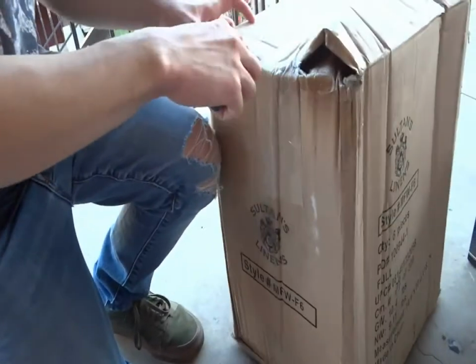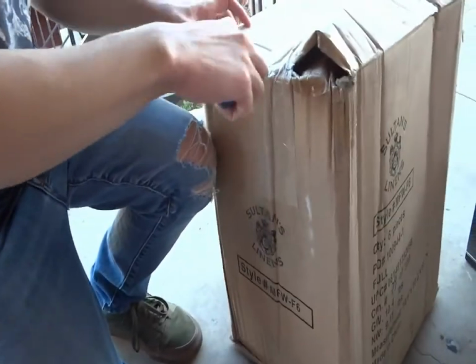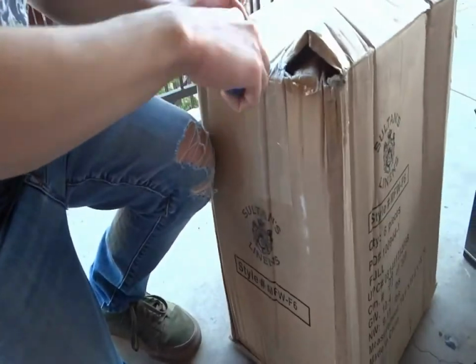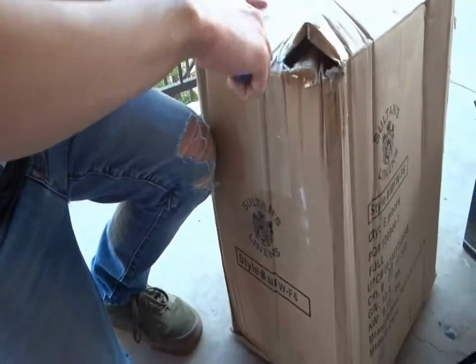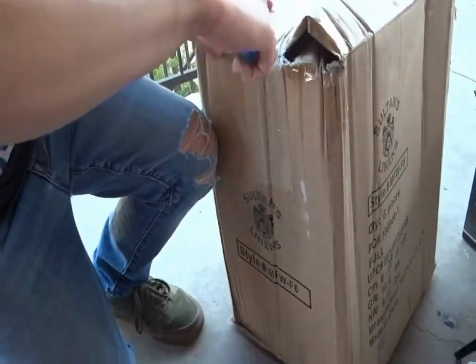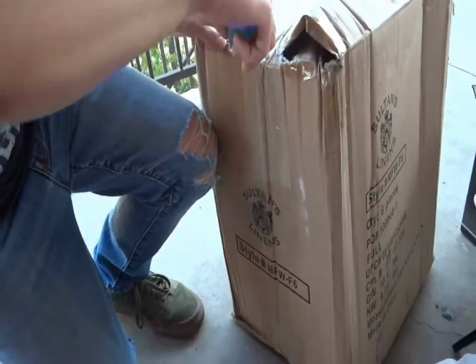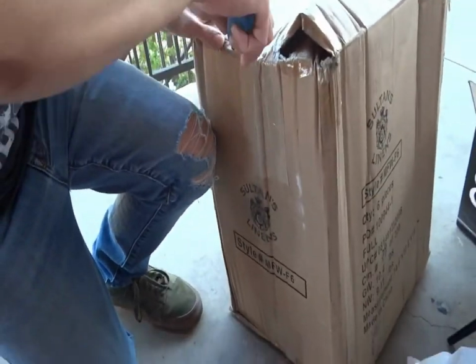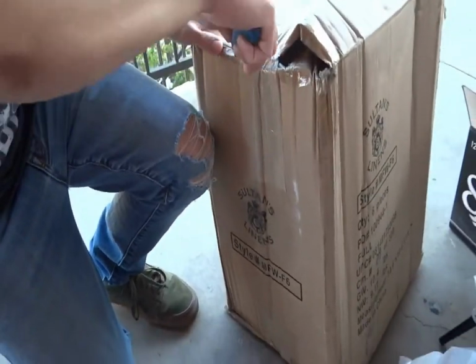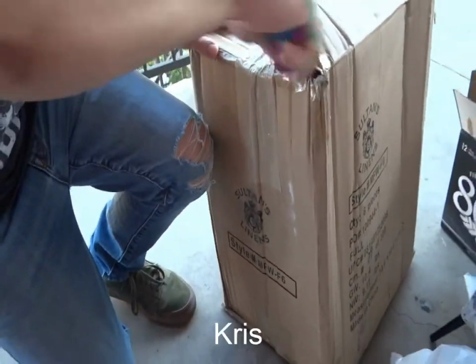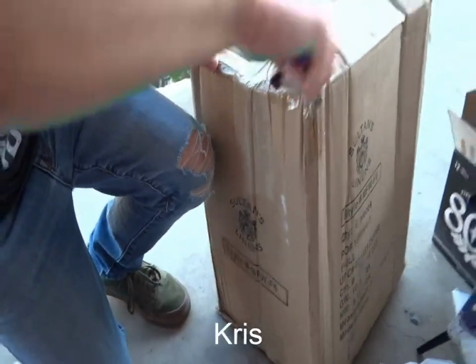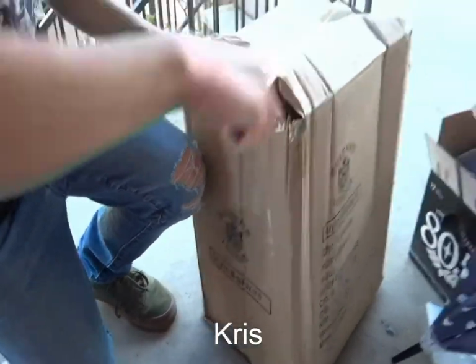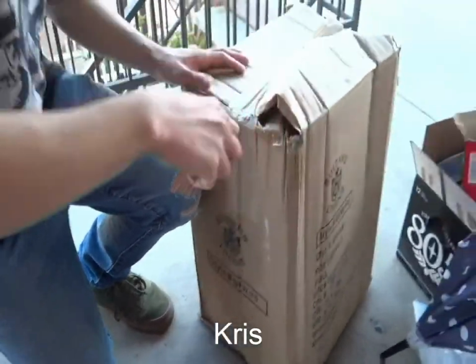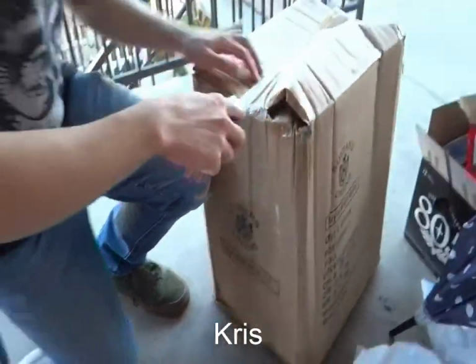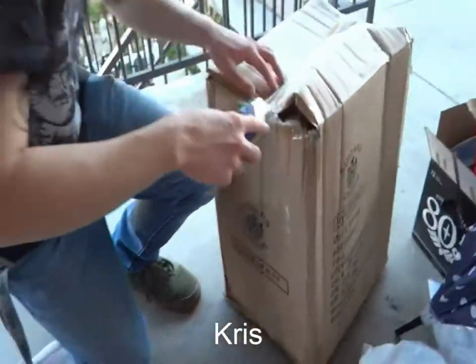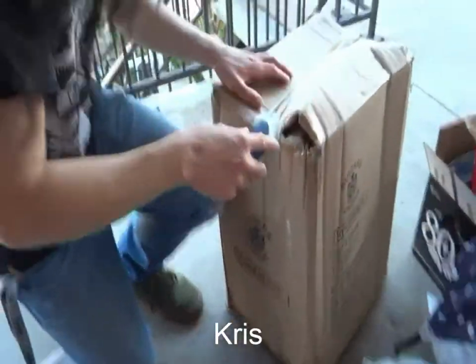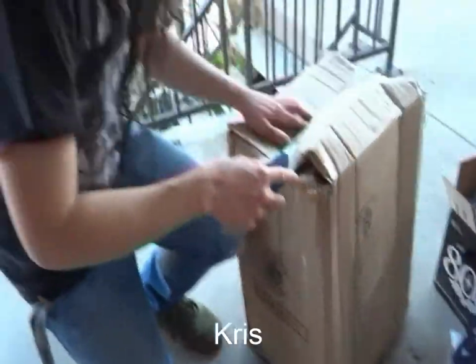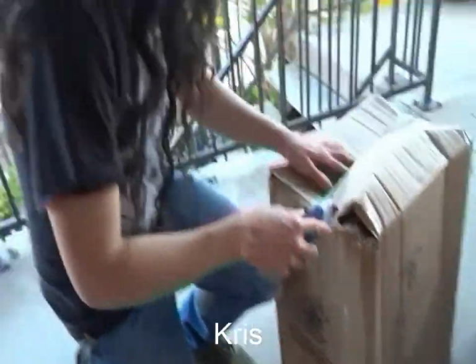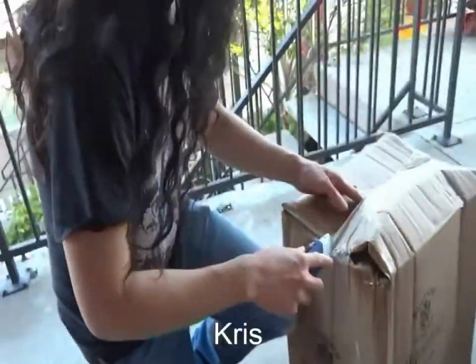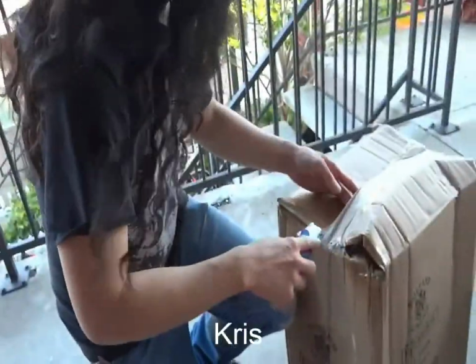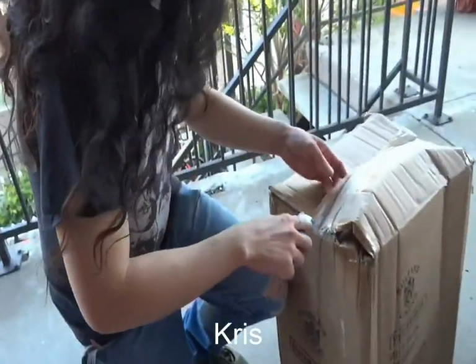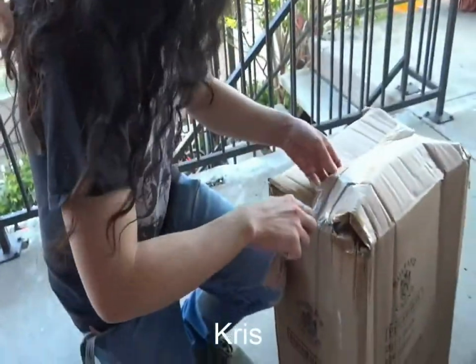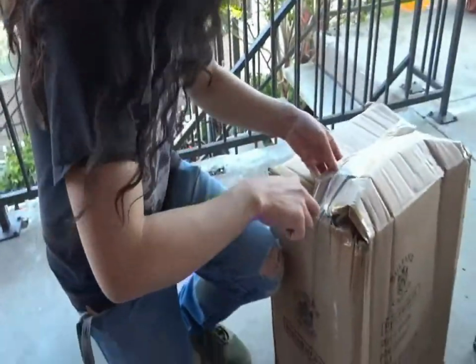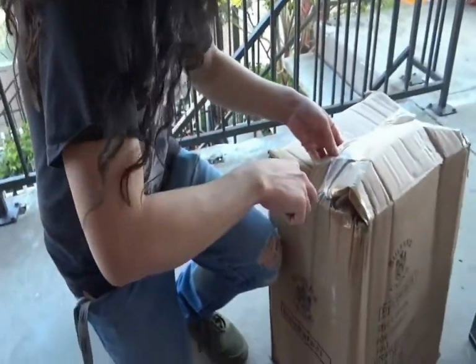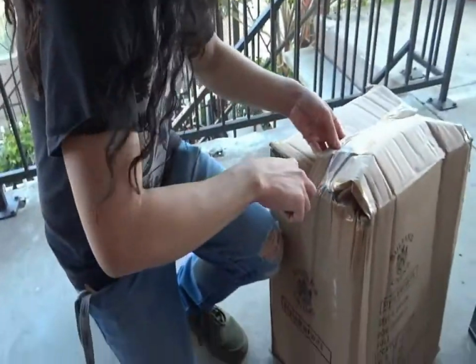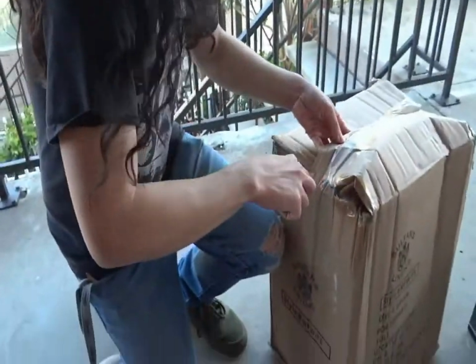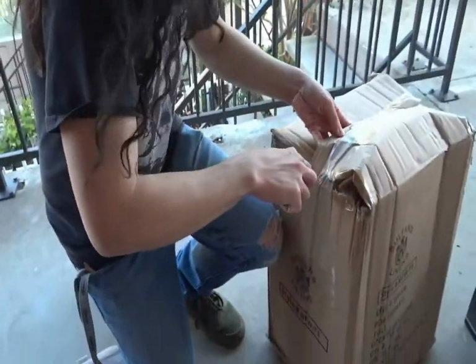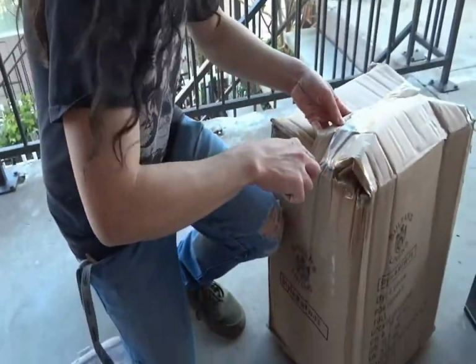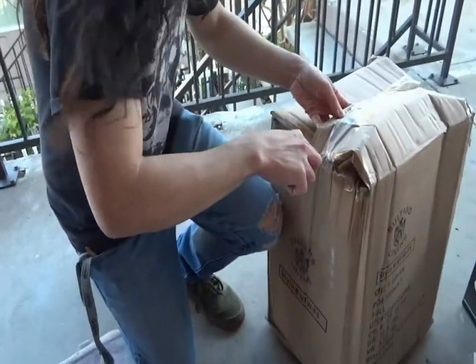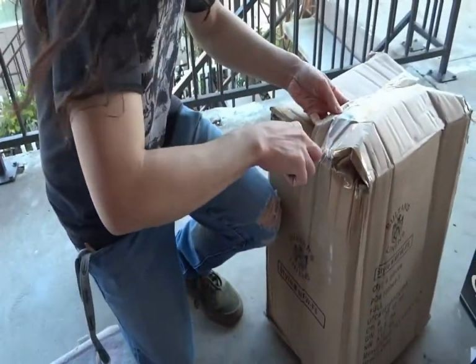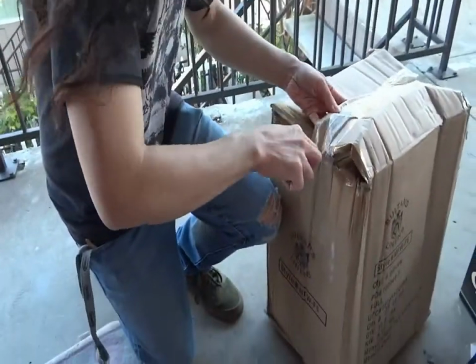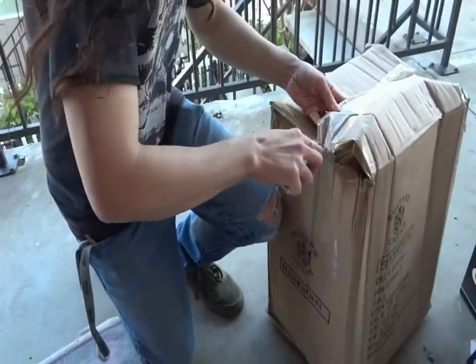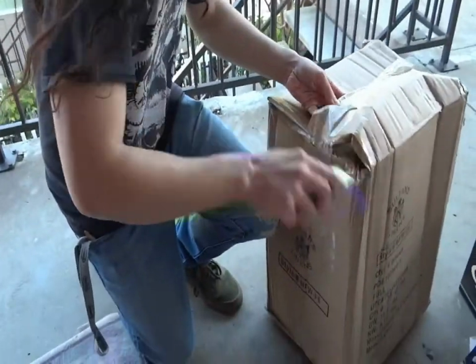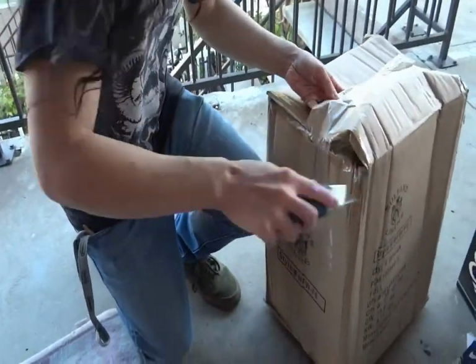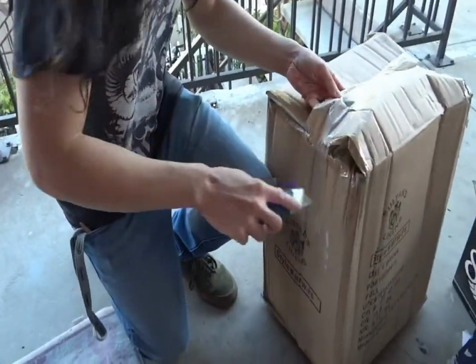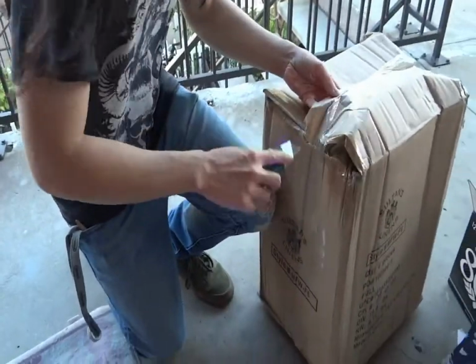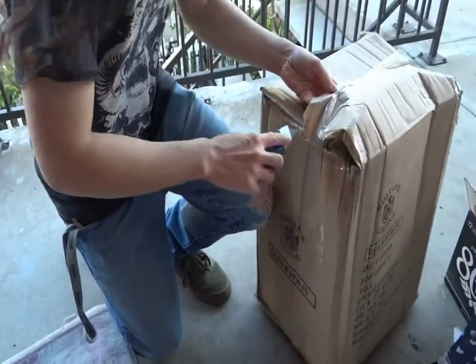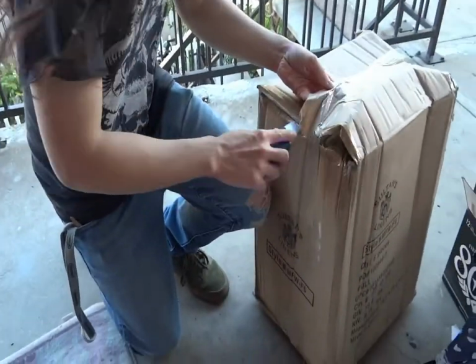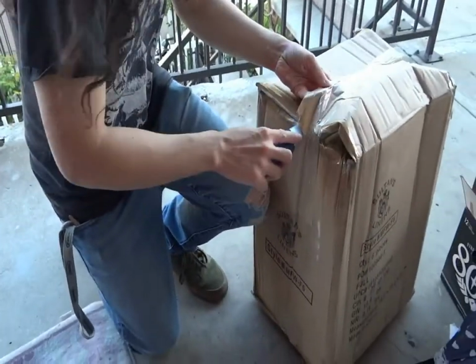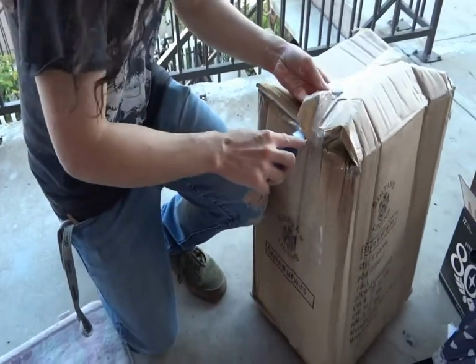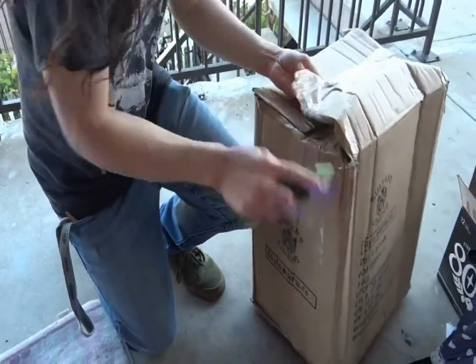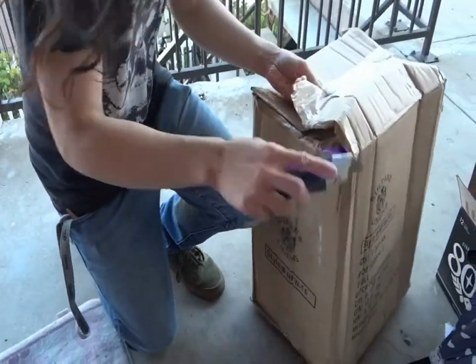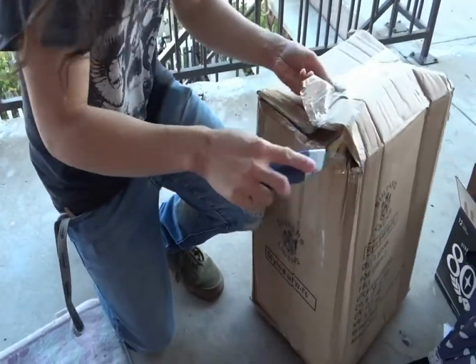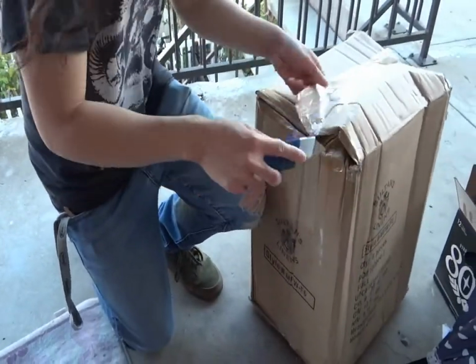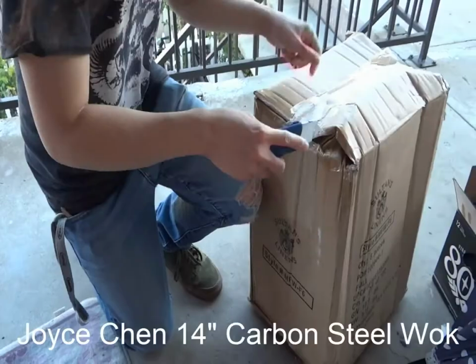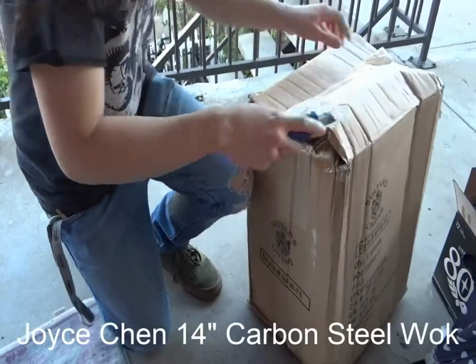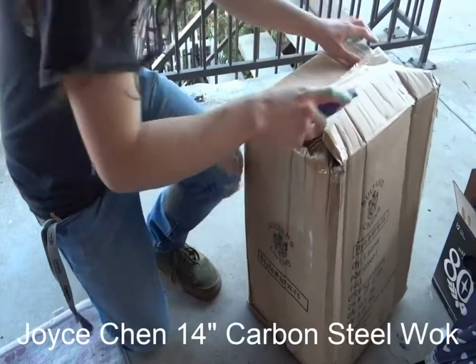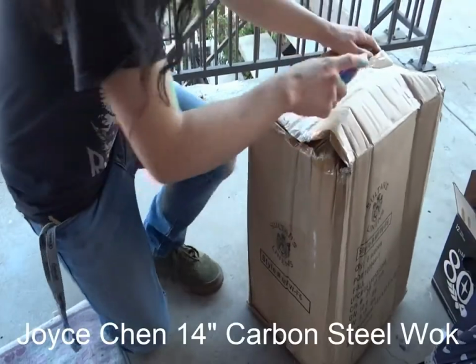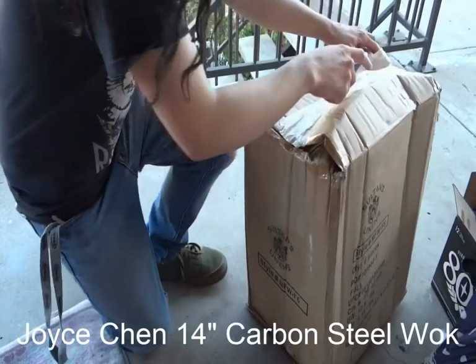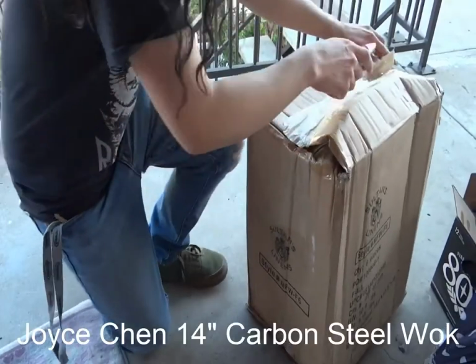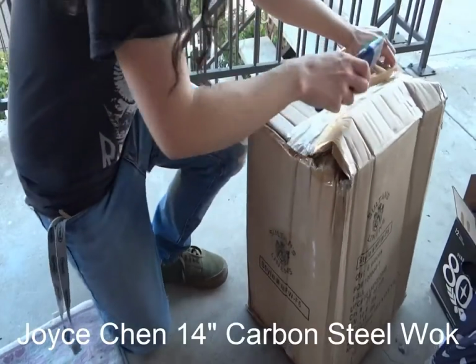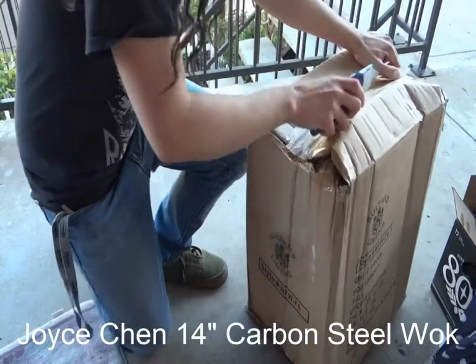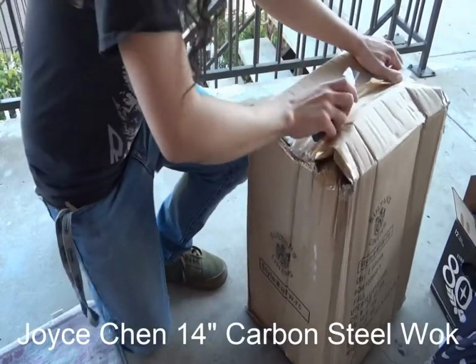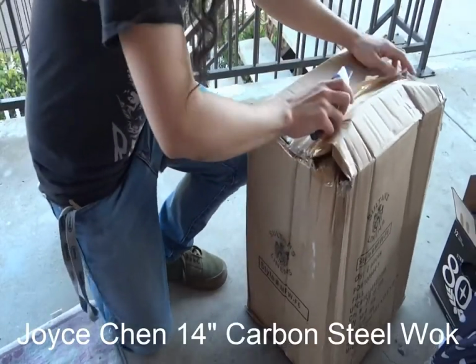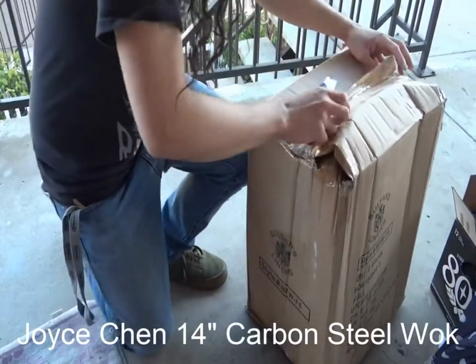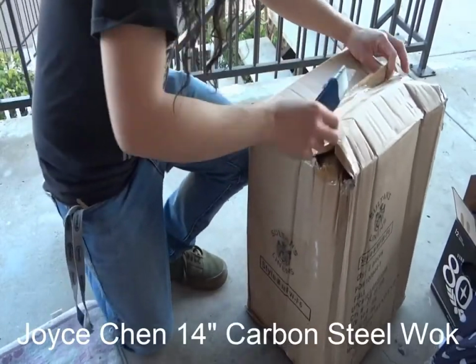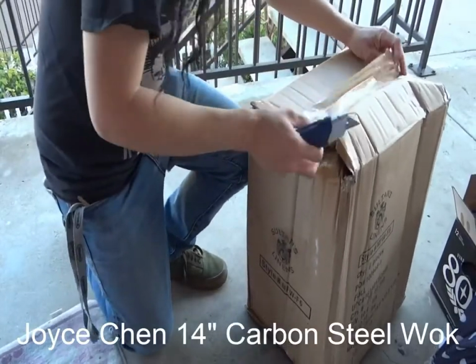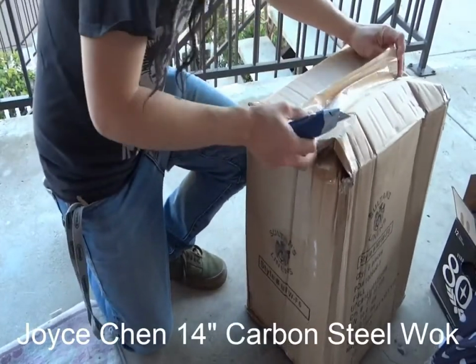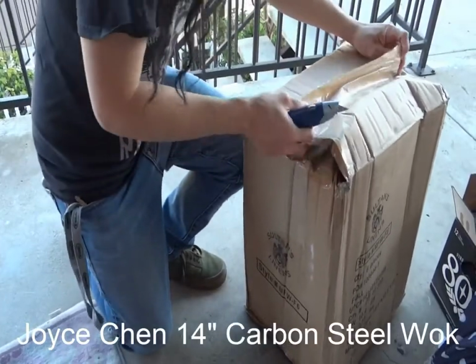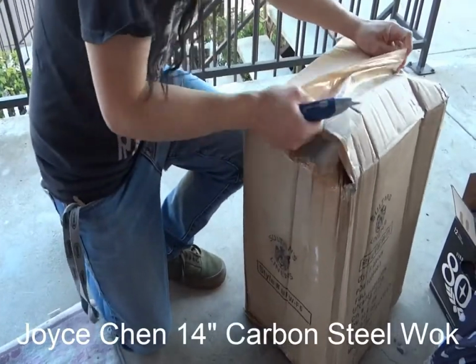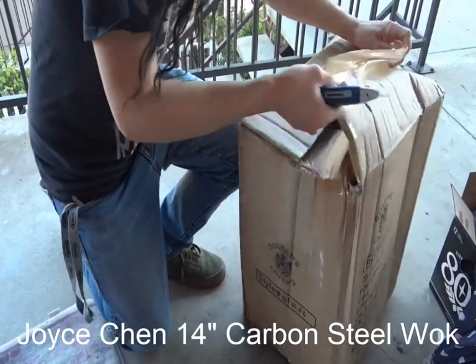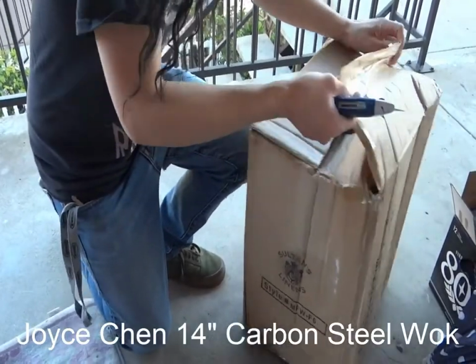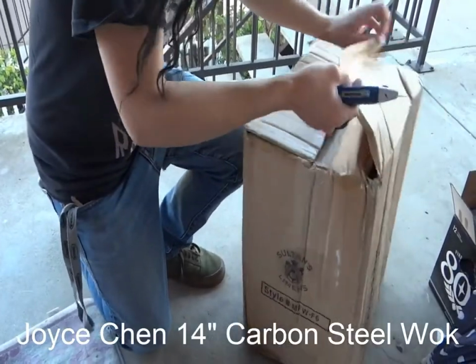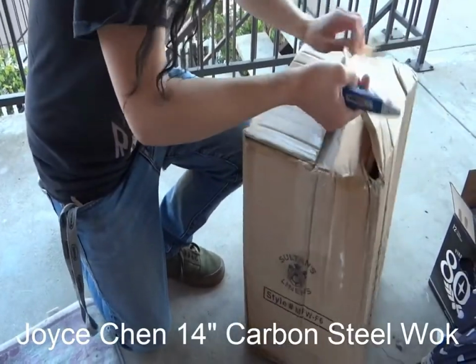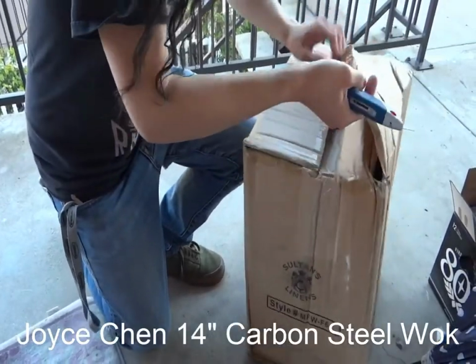Hi, I'm Chris. At the end of April 2020, my new wok arrived. It's a Joyce Chen 14-inch carbon steel wok.